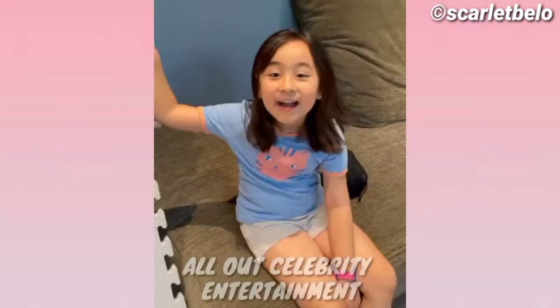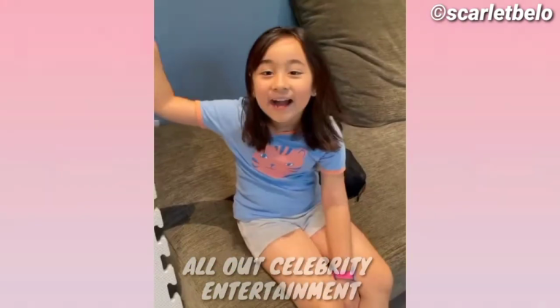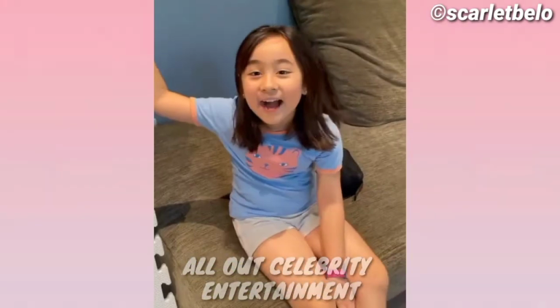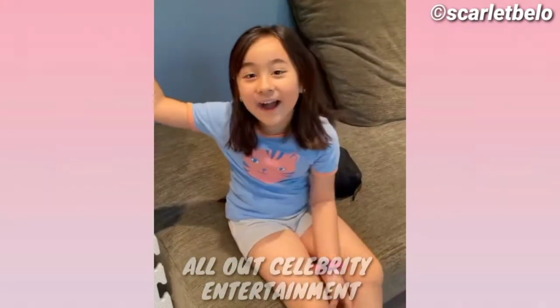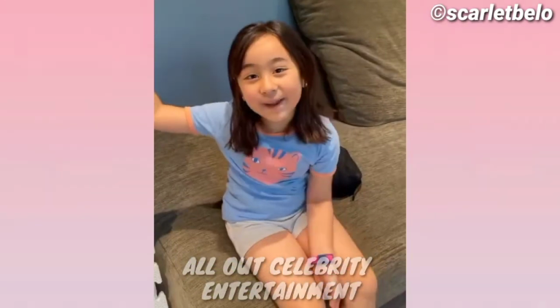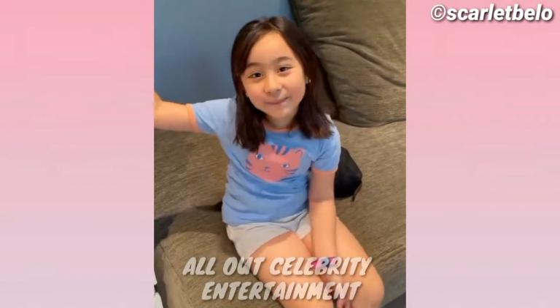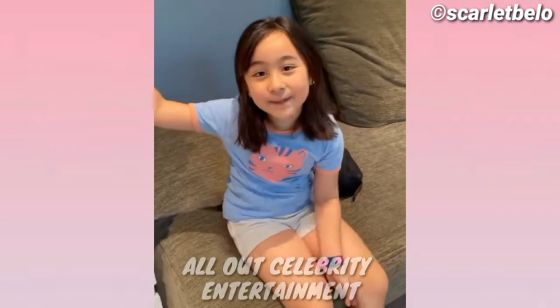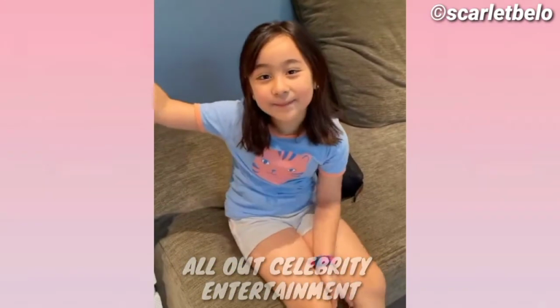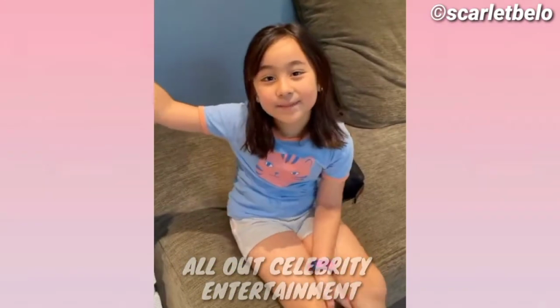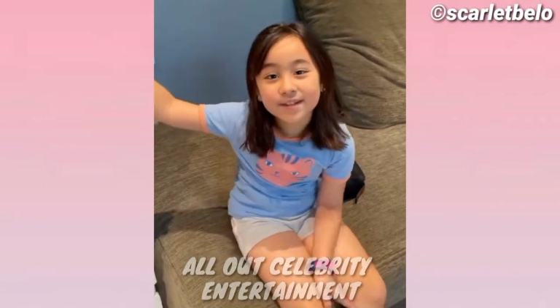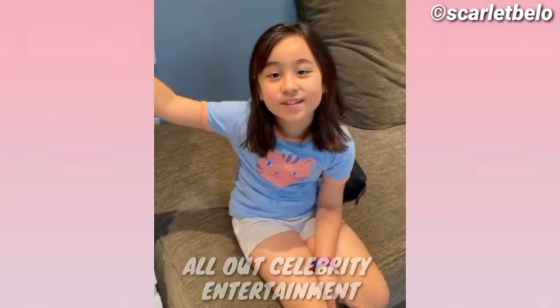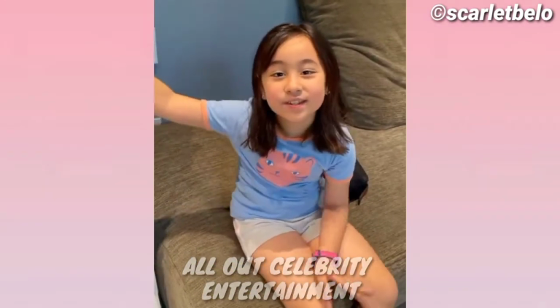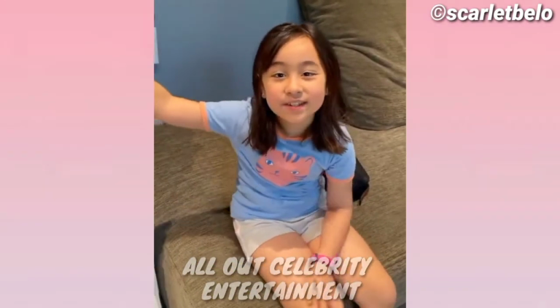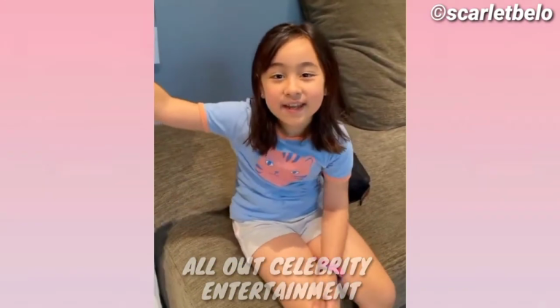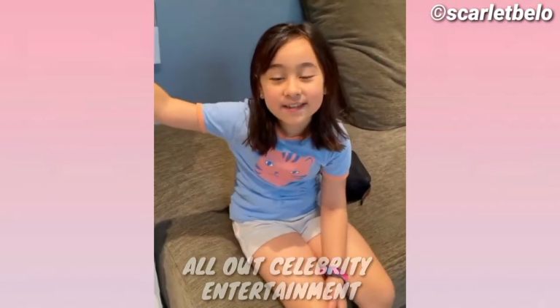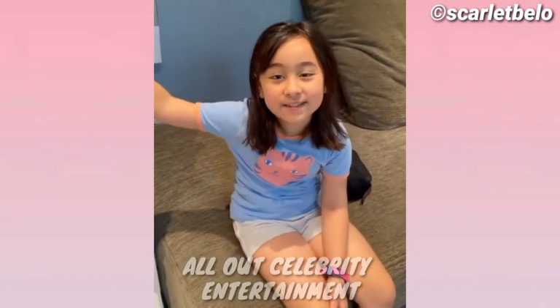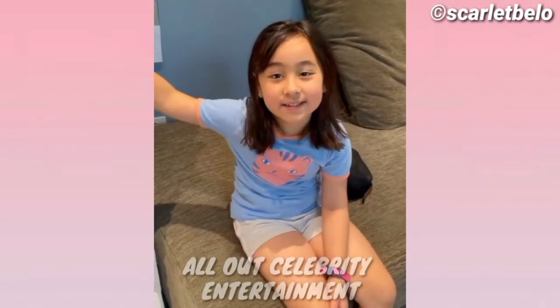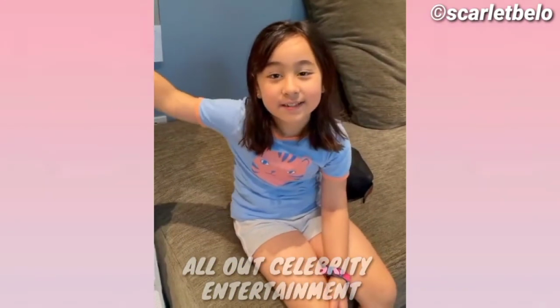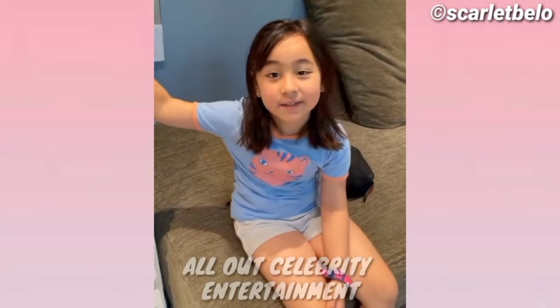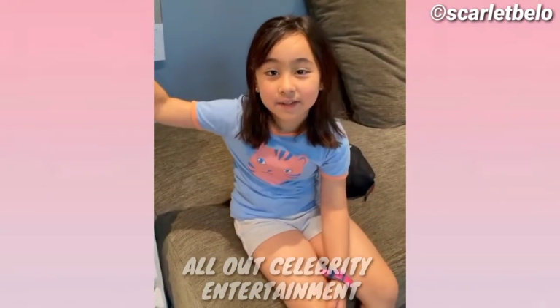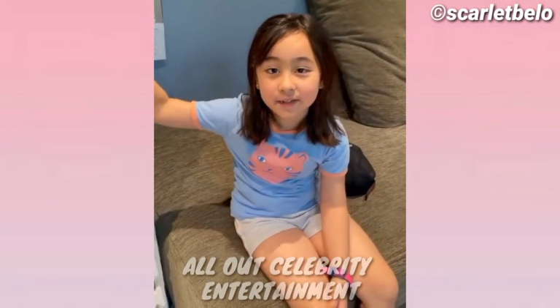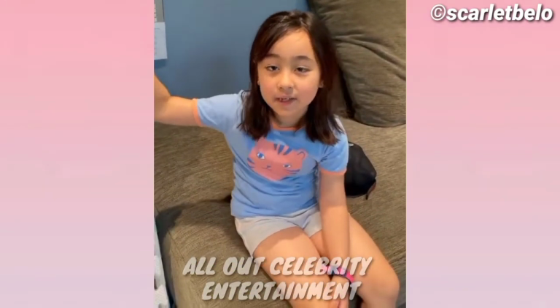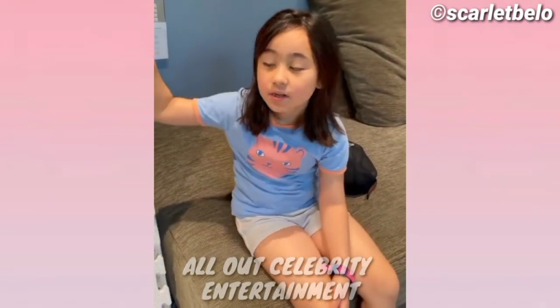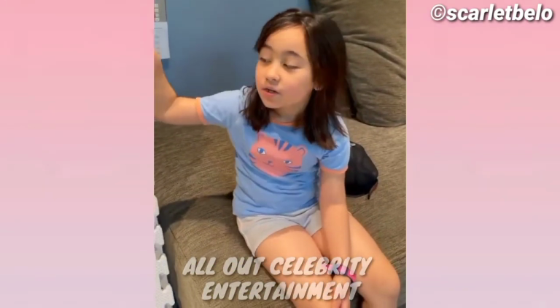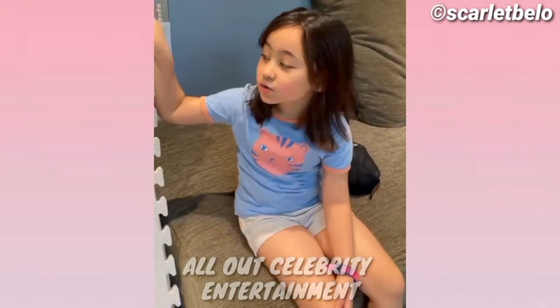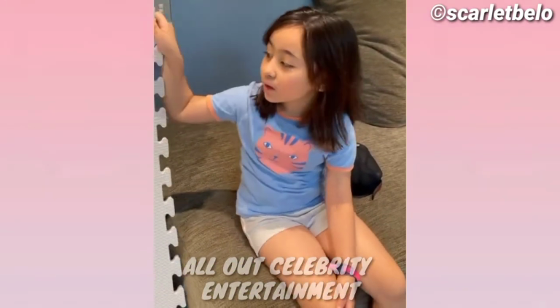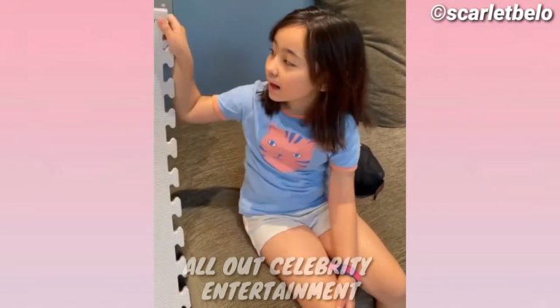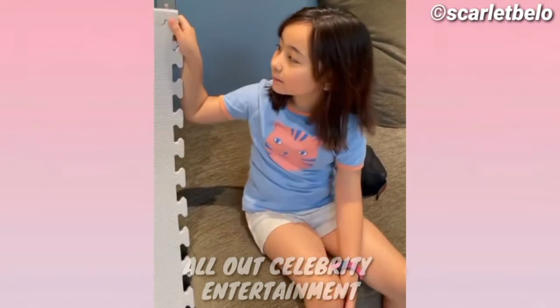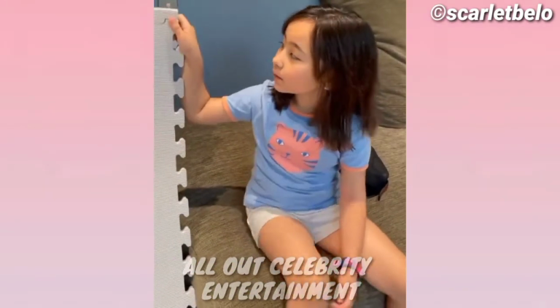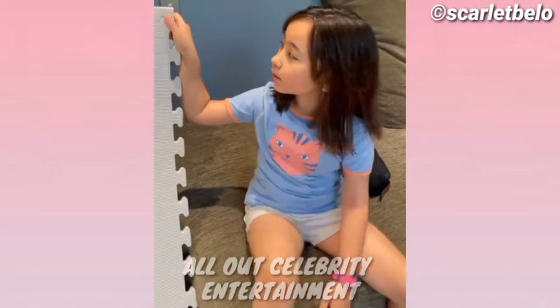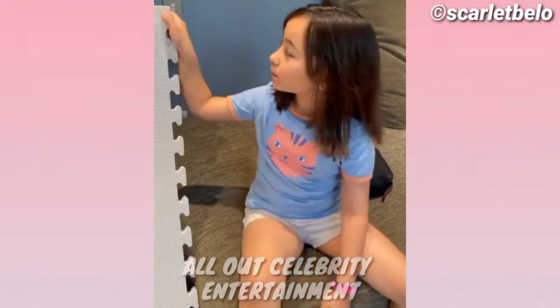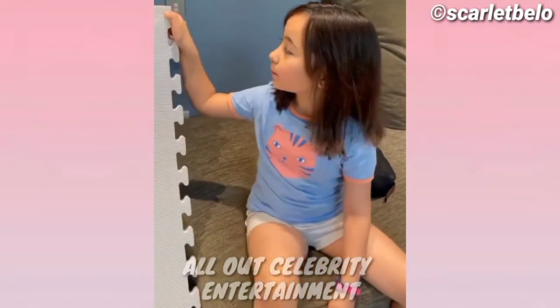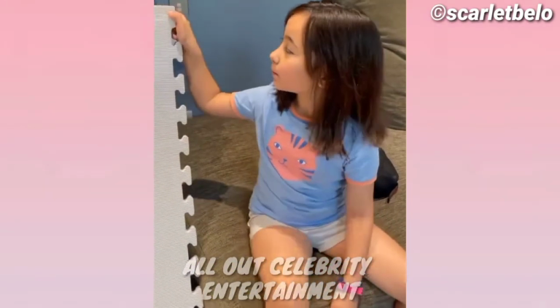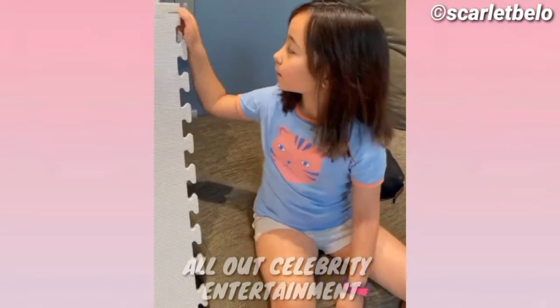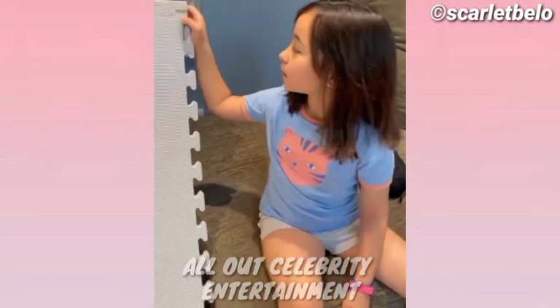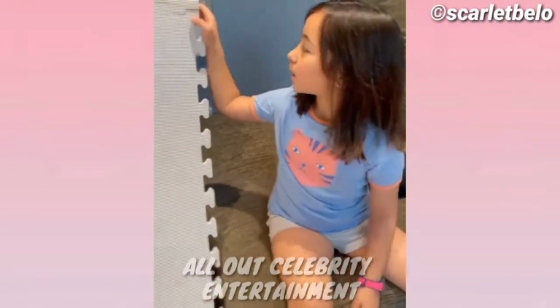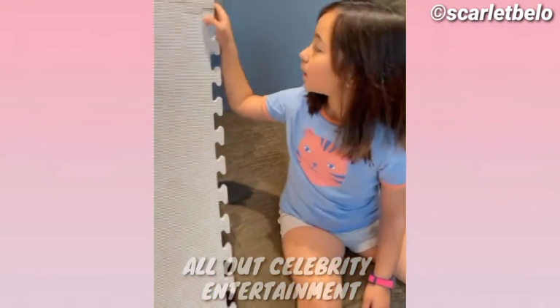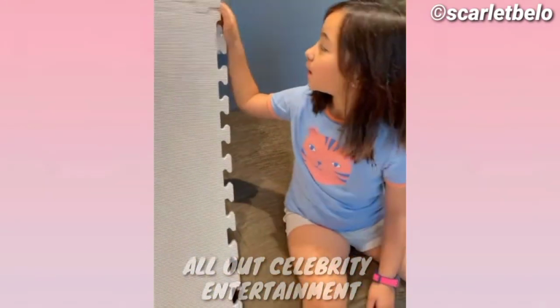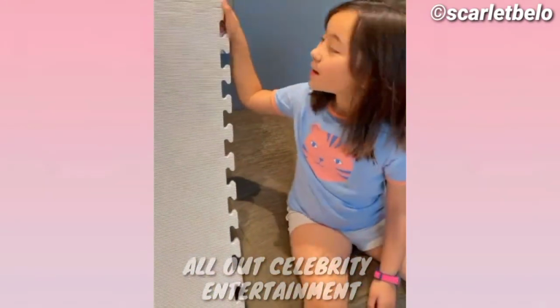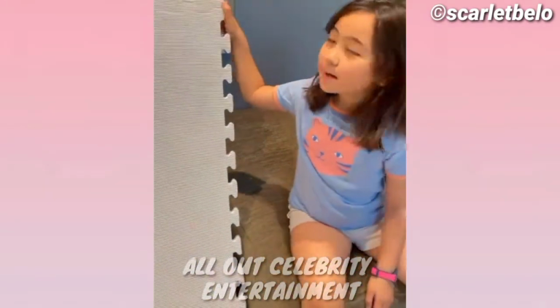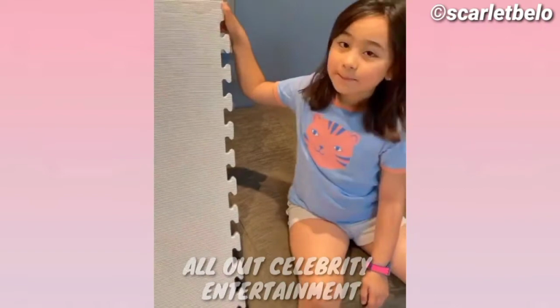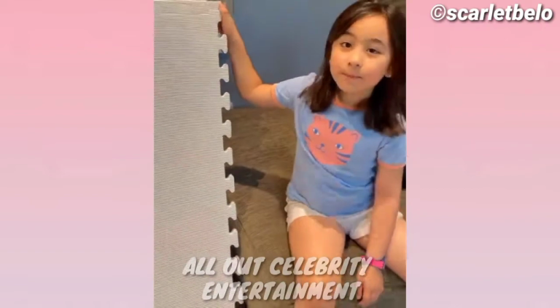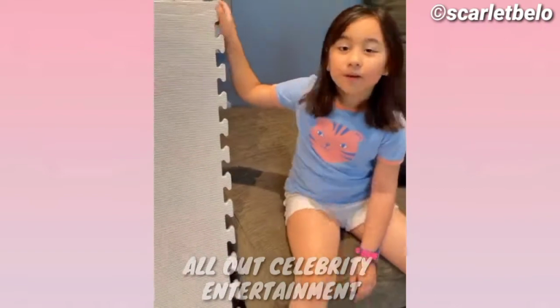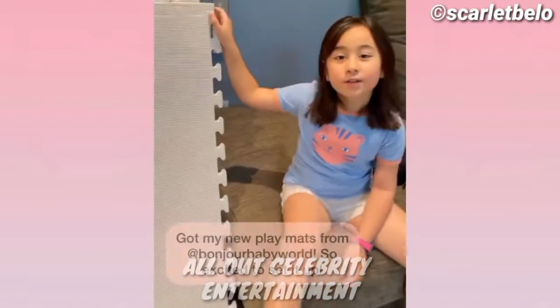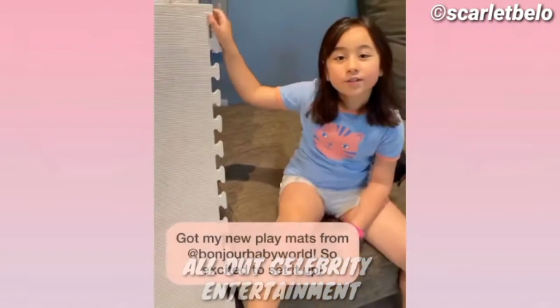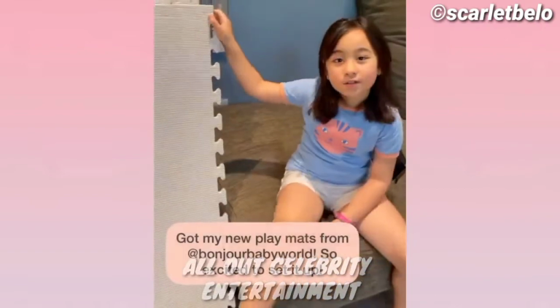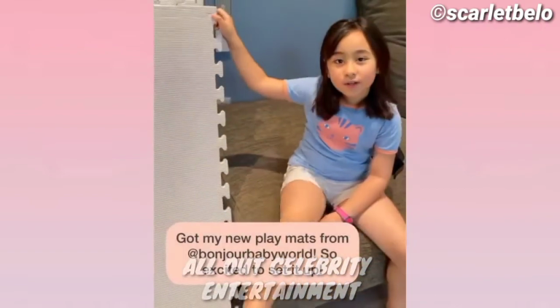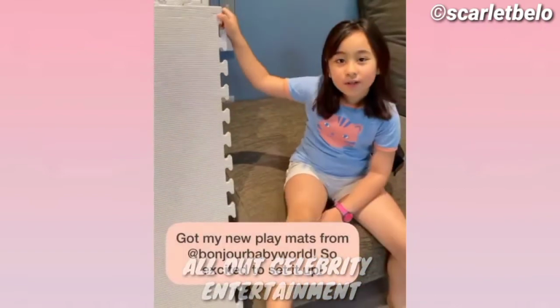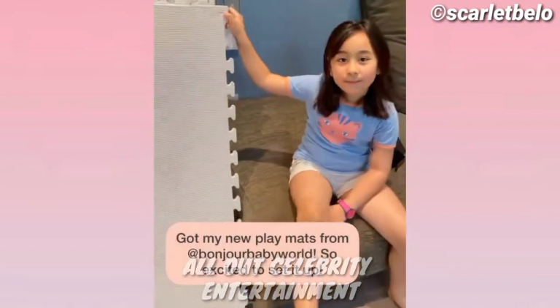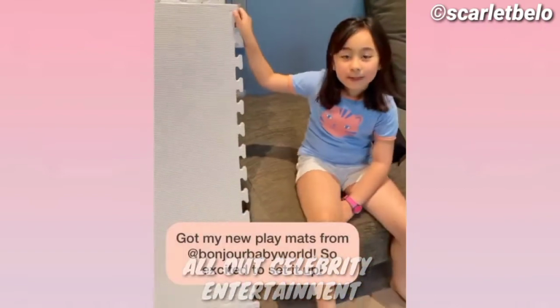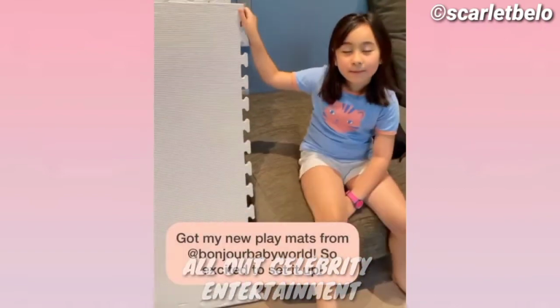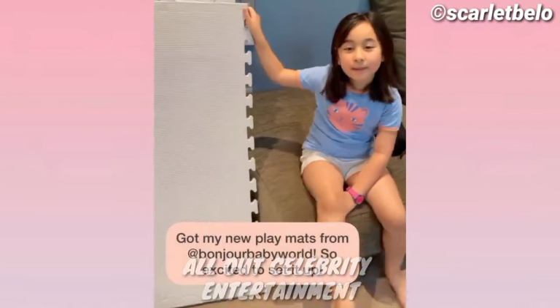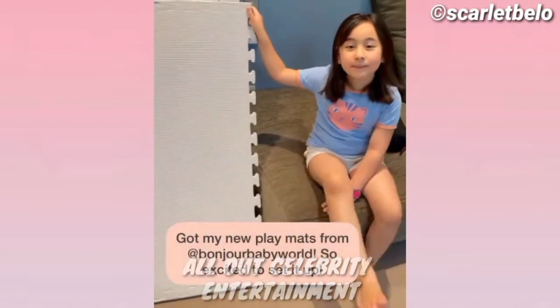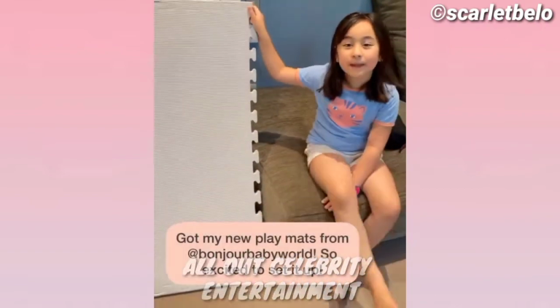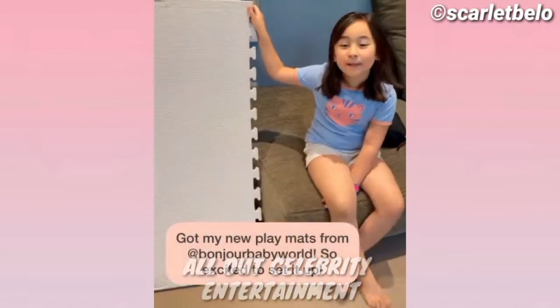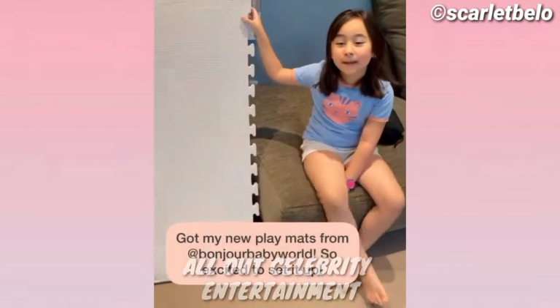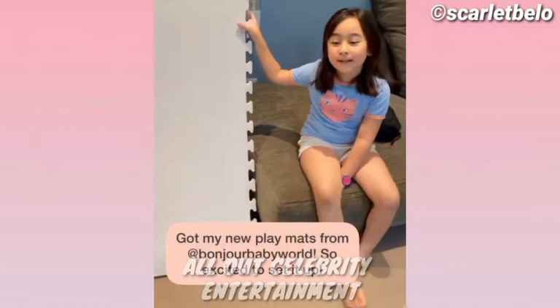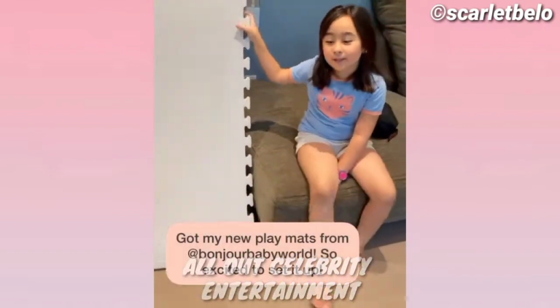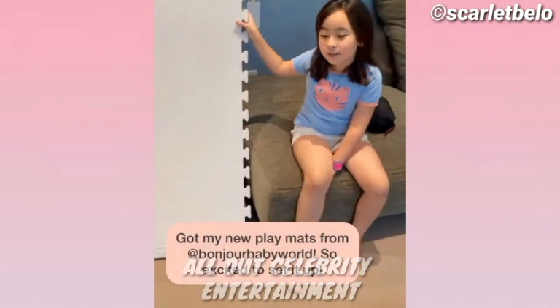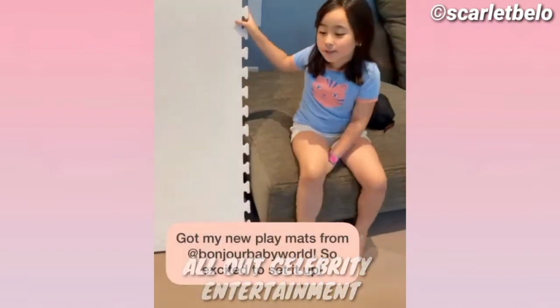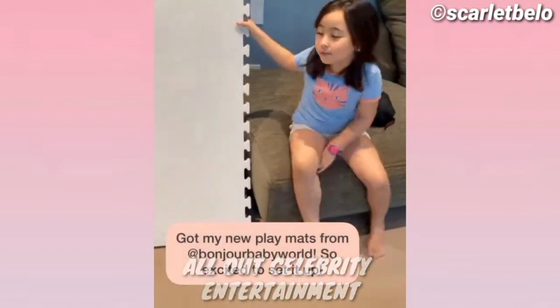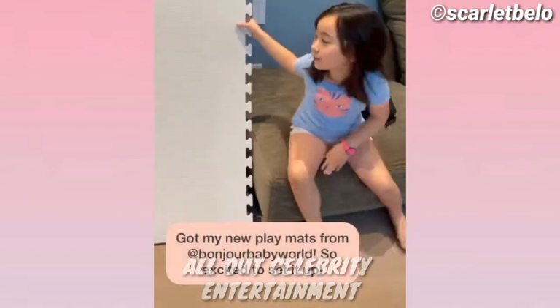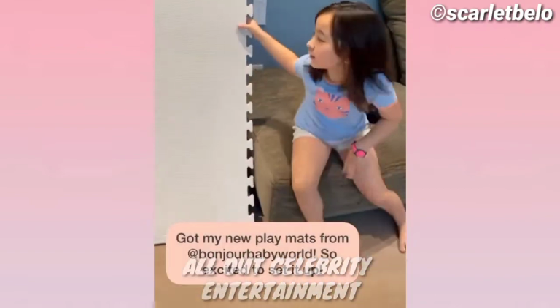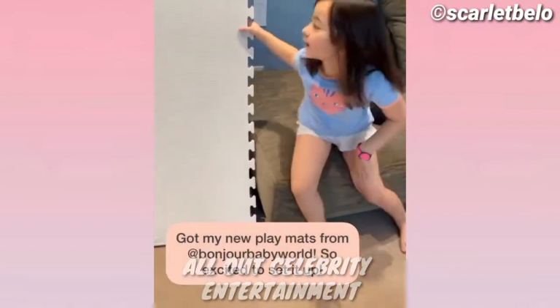Hi people, today is cleaning day. So I'm going to put our Bonjour Baby playing mats on the floor.